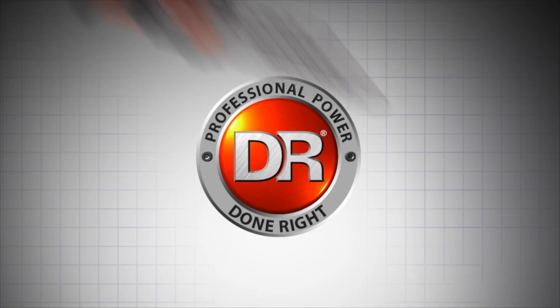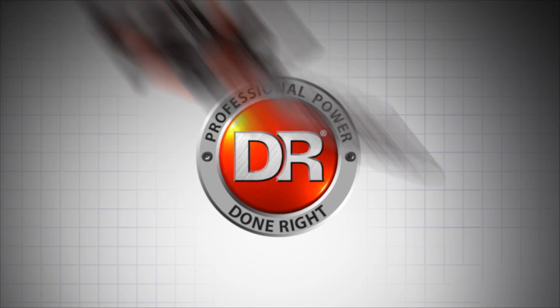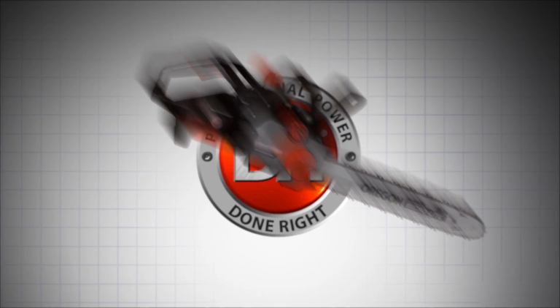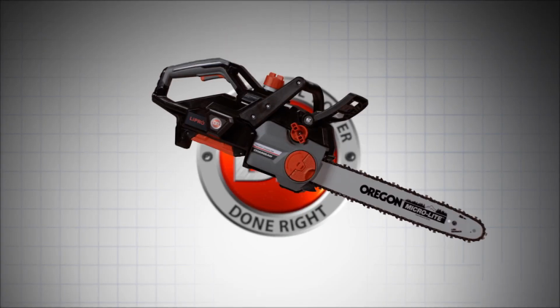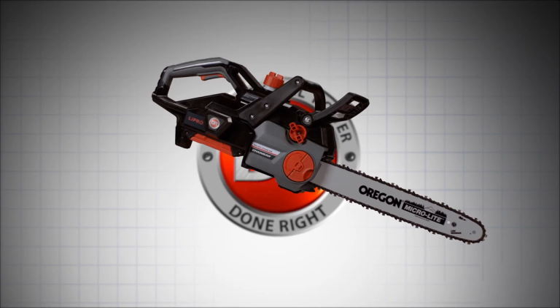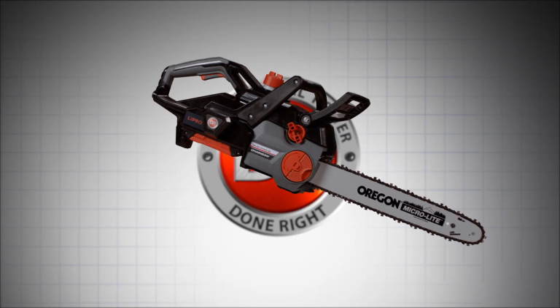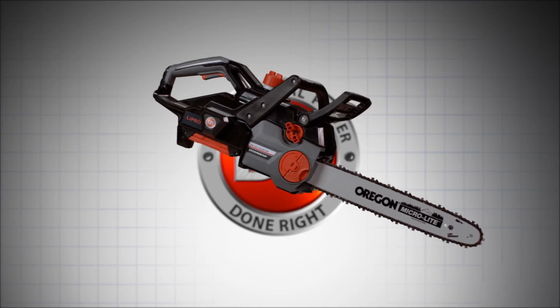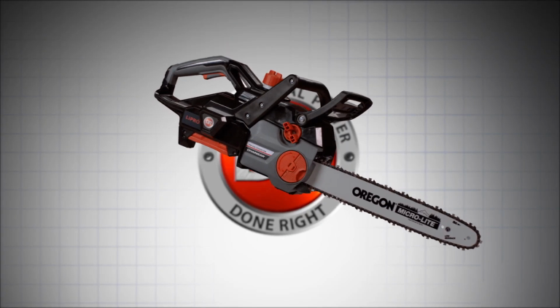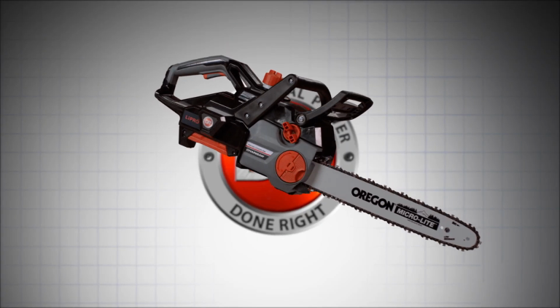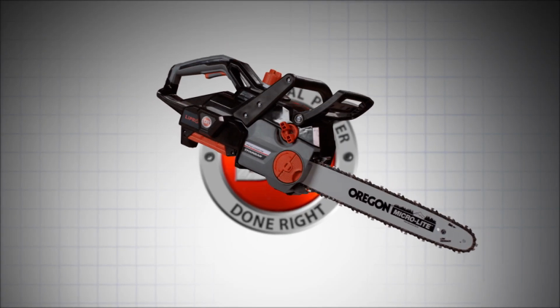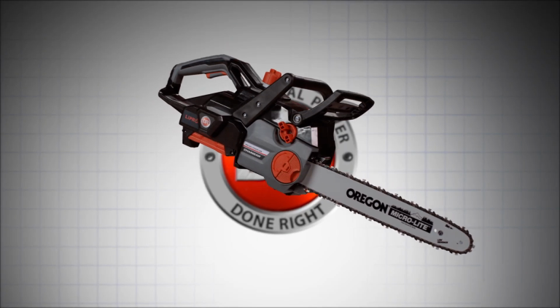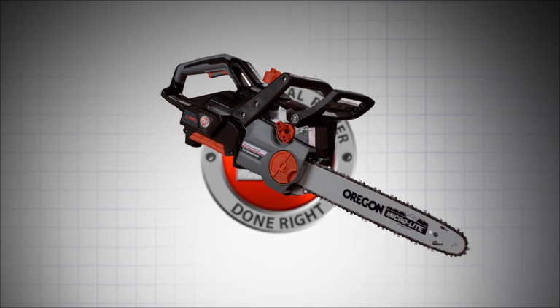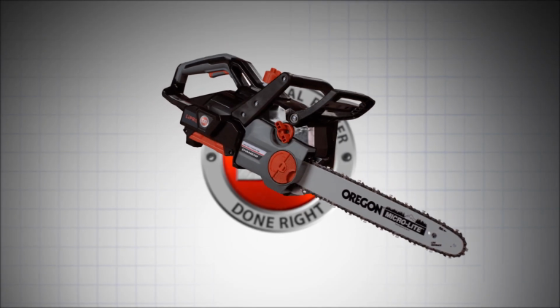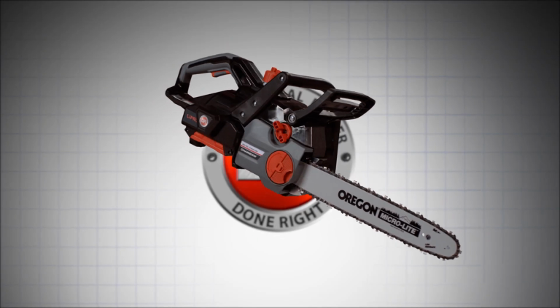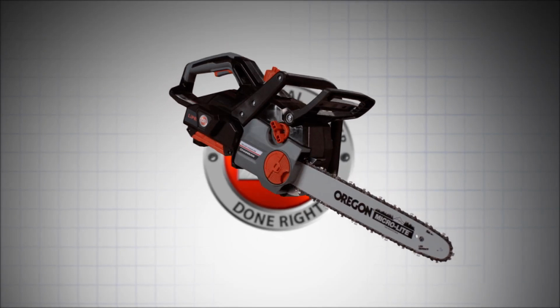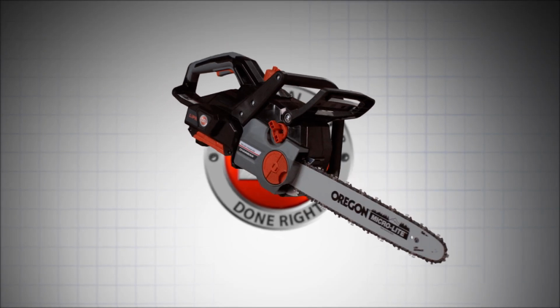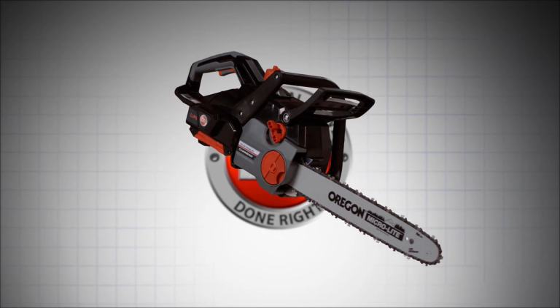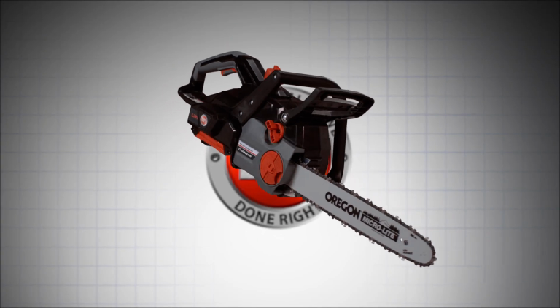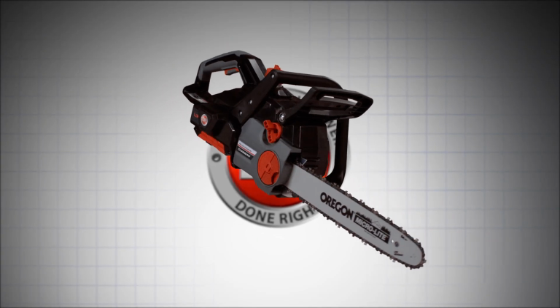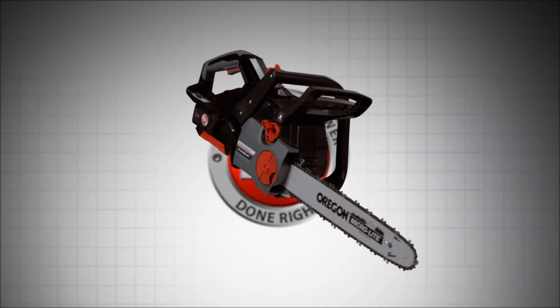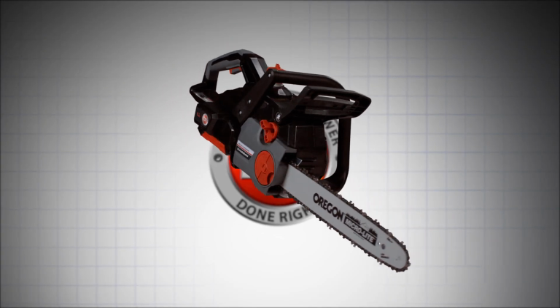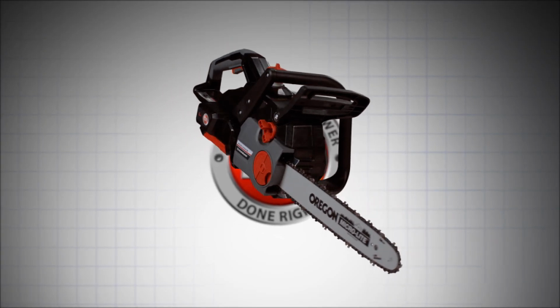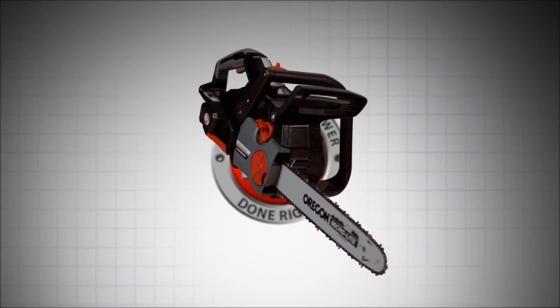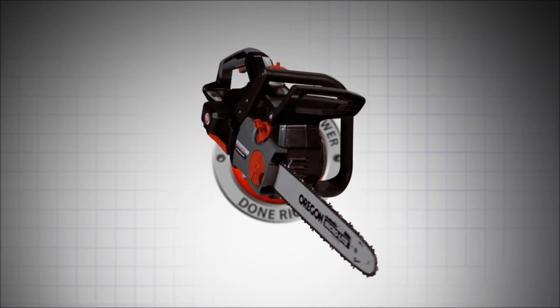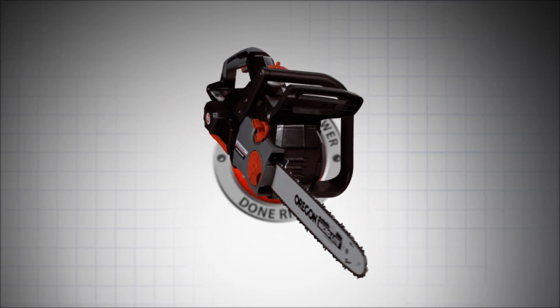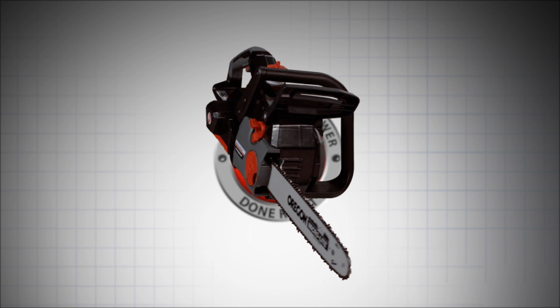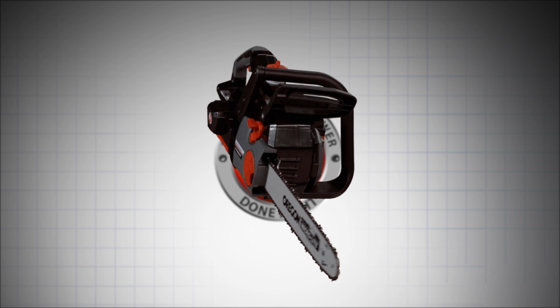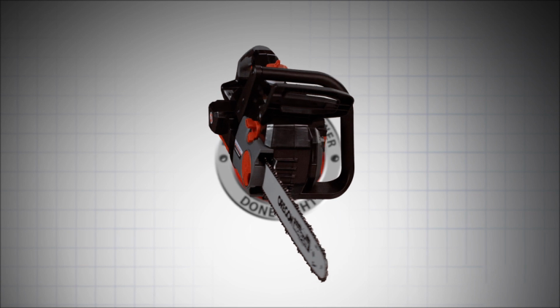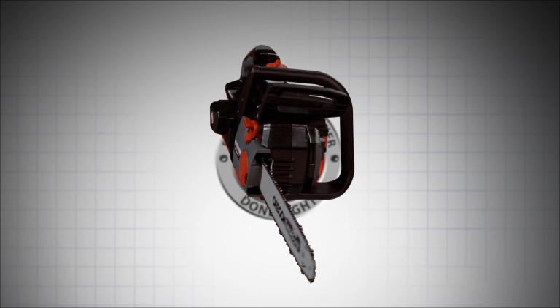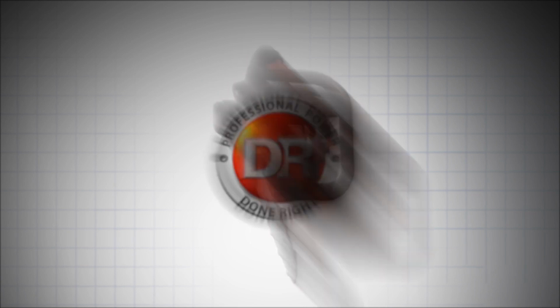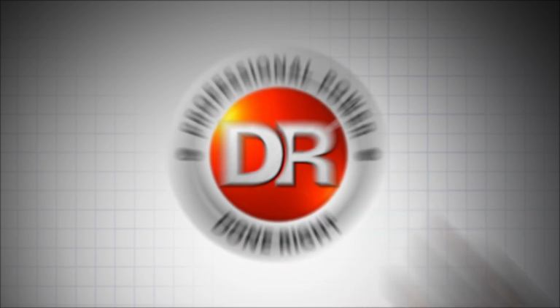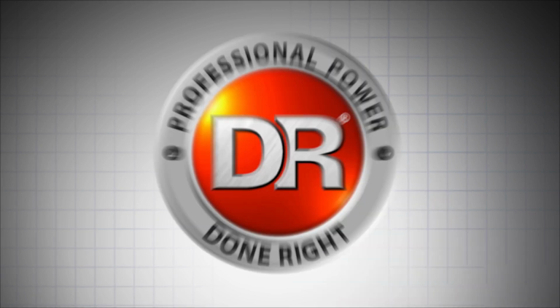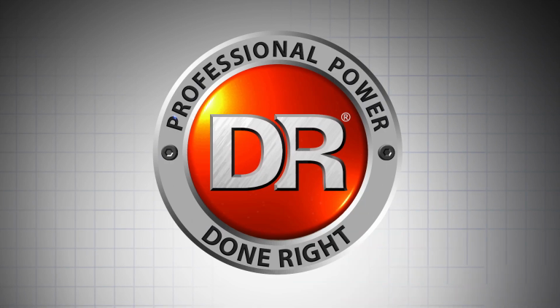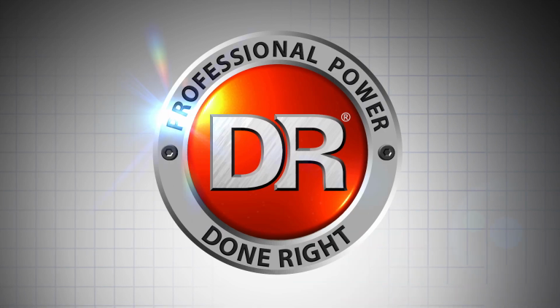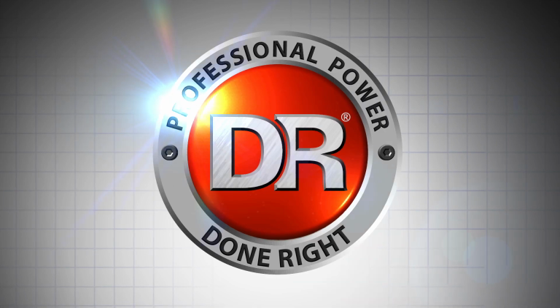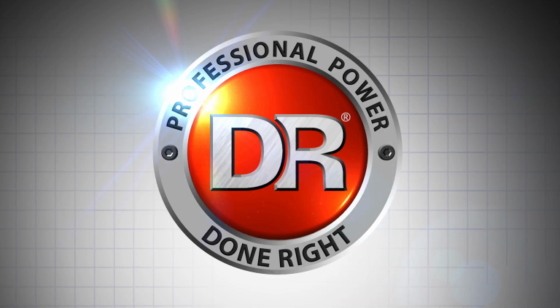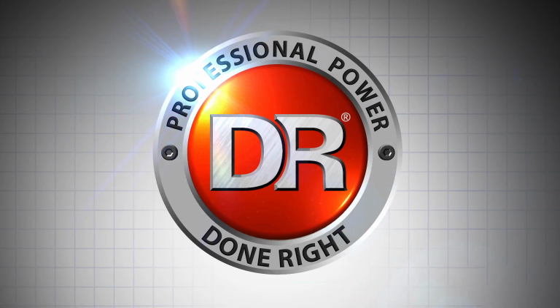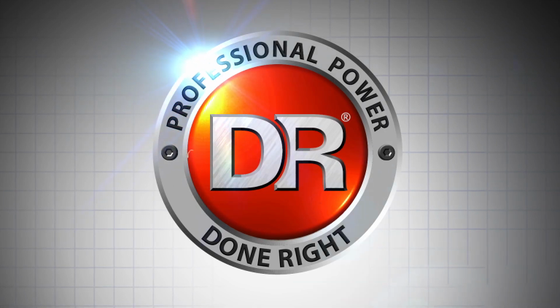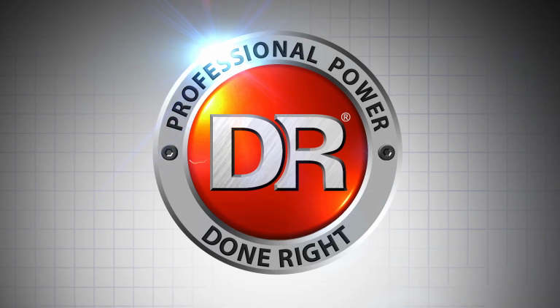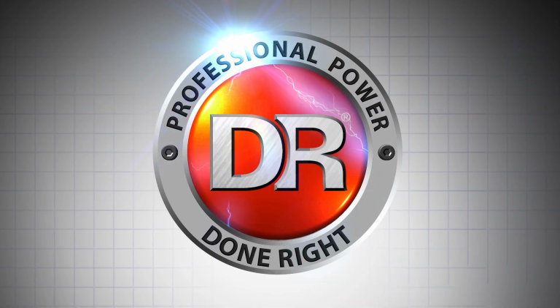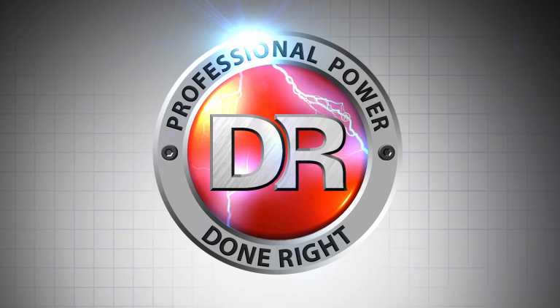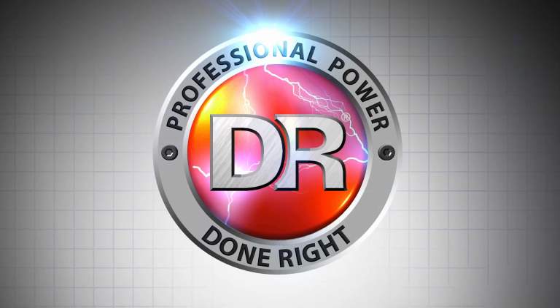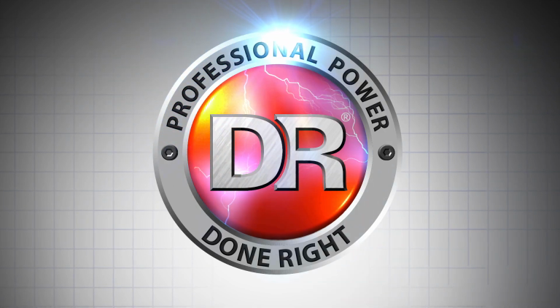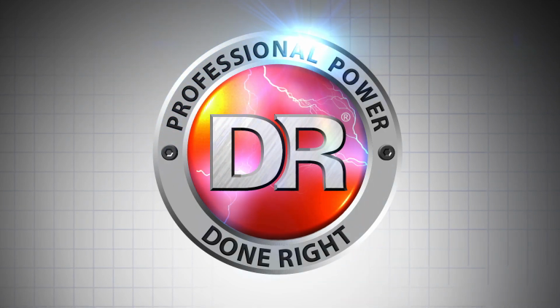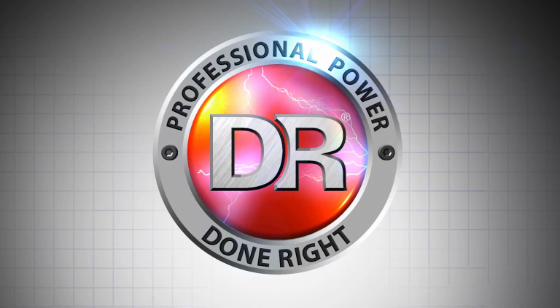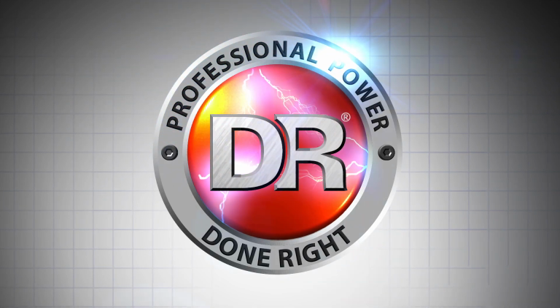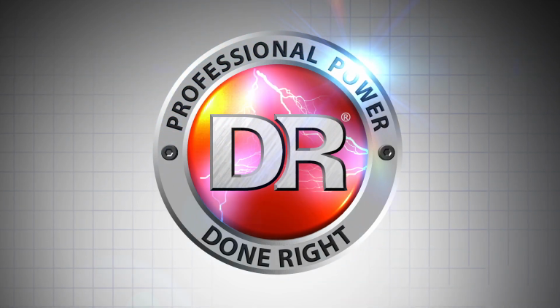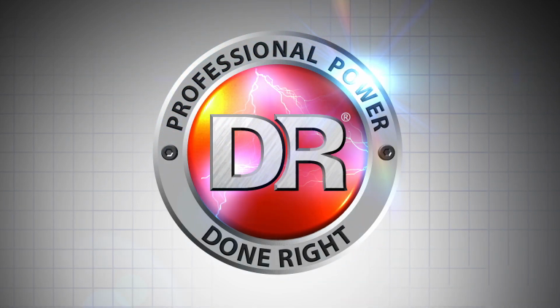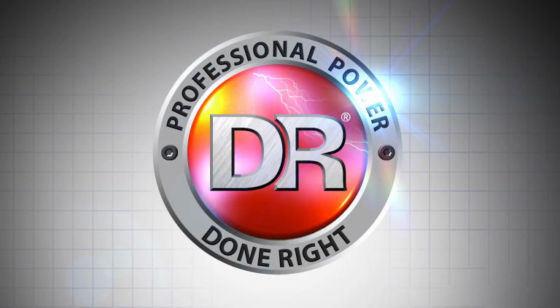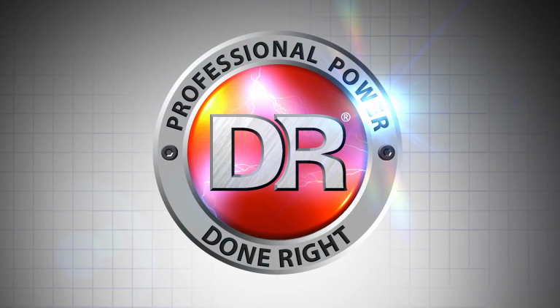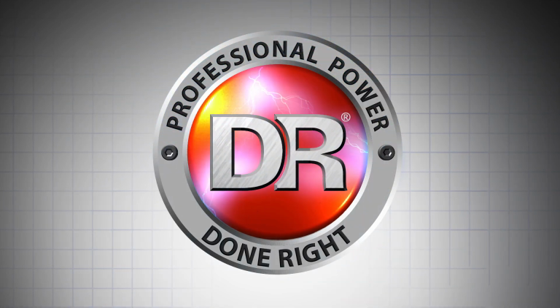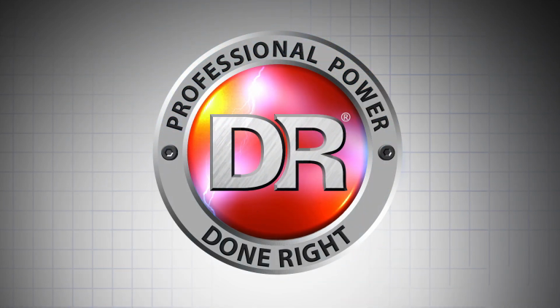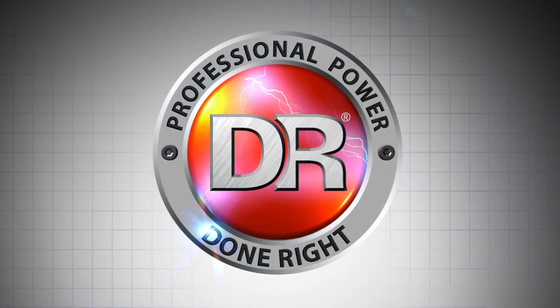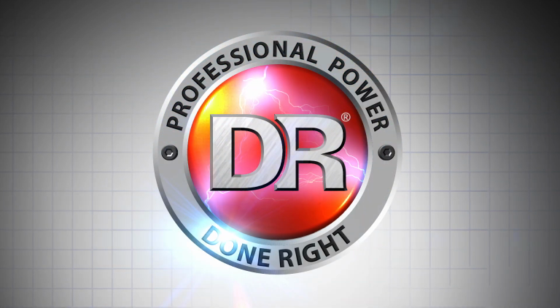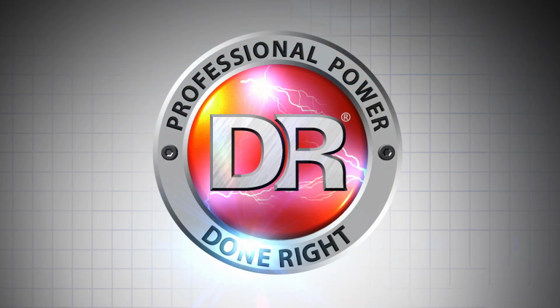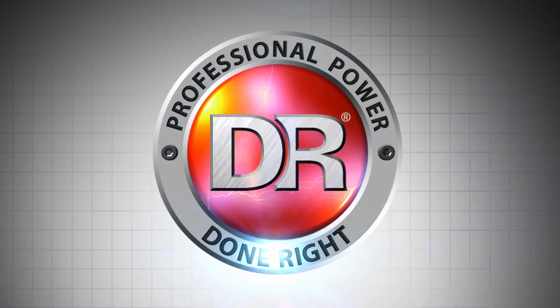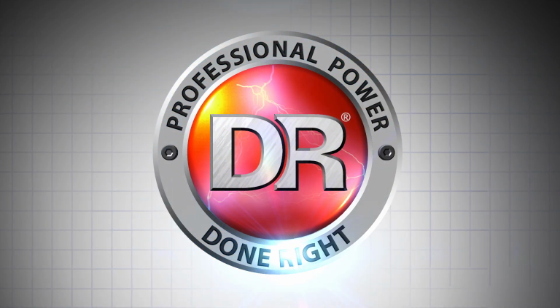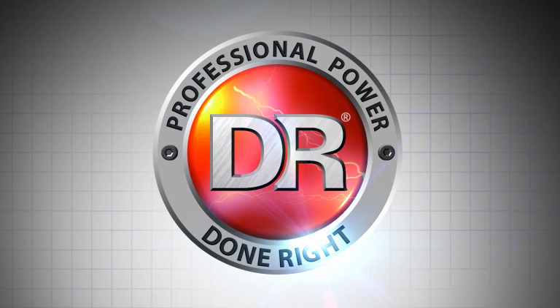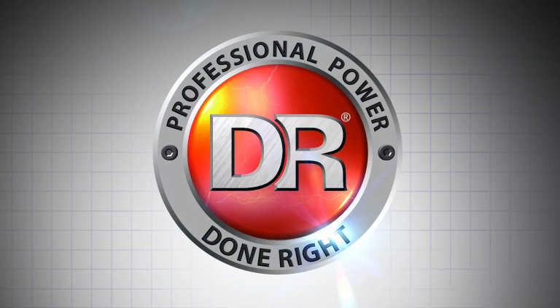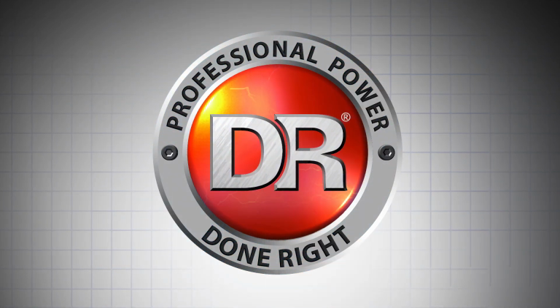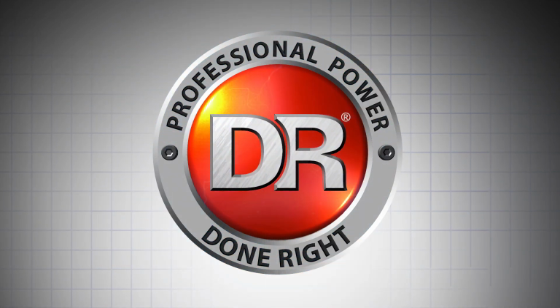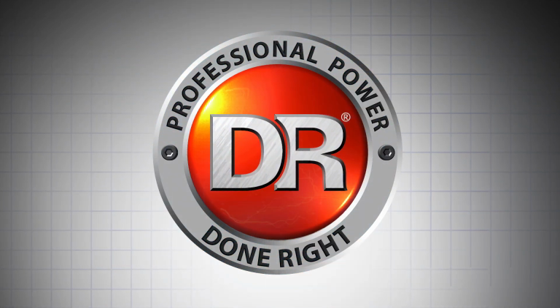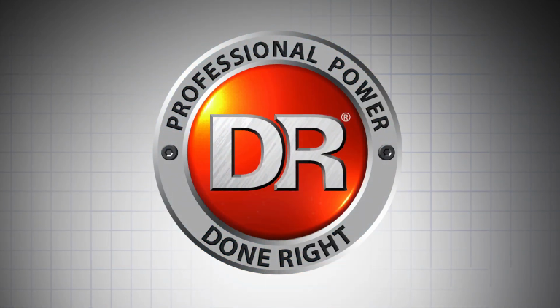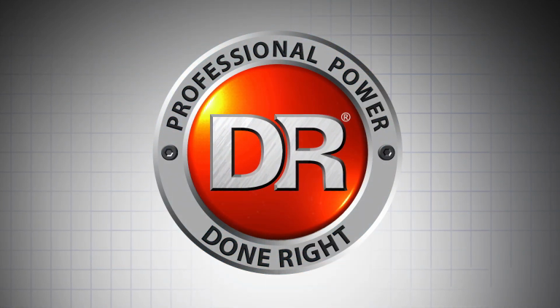The DR 62-volt battery-powered chainsaw. Professional battery power. Done right.